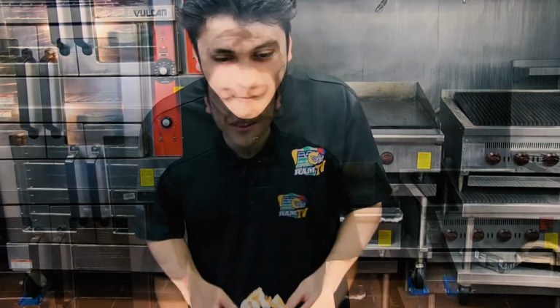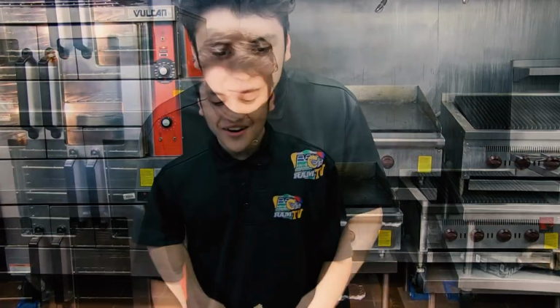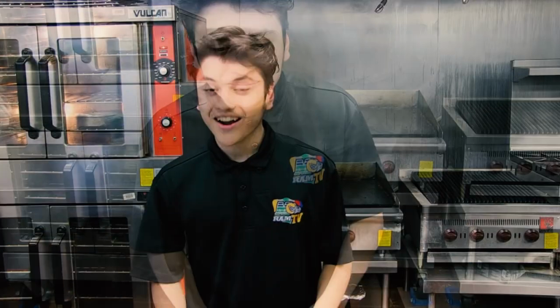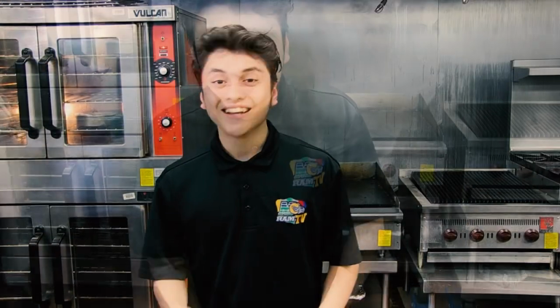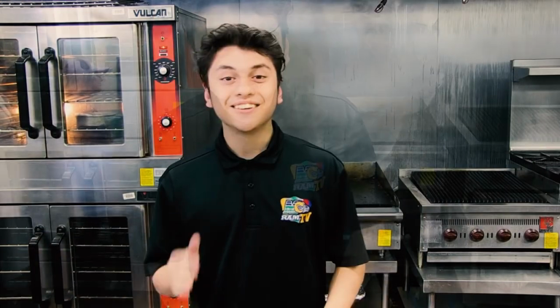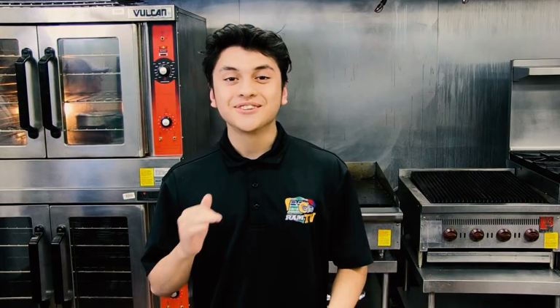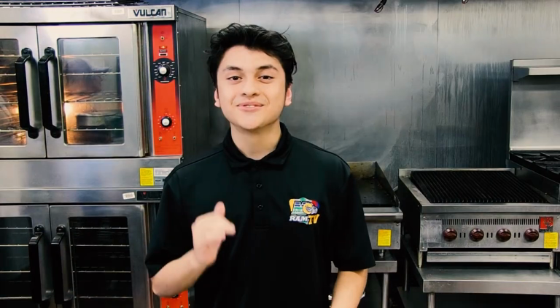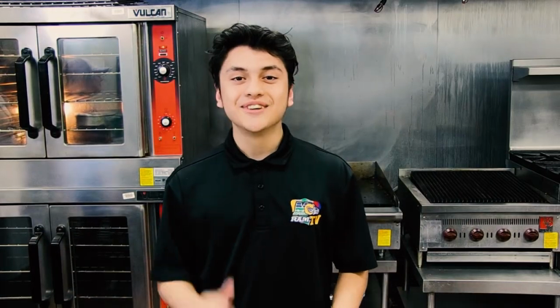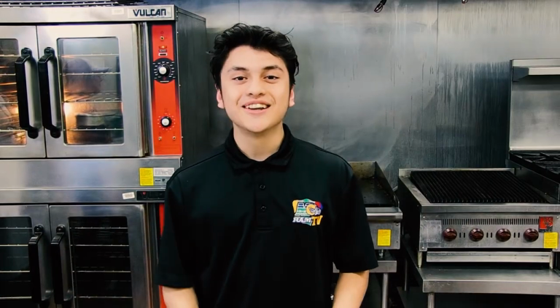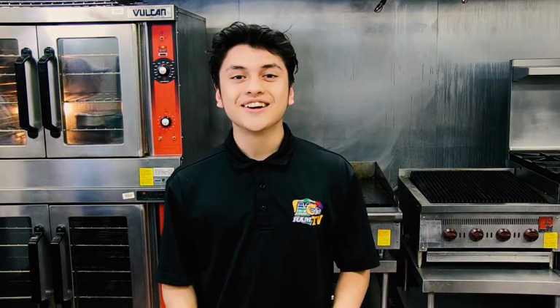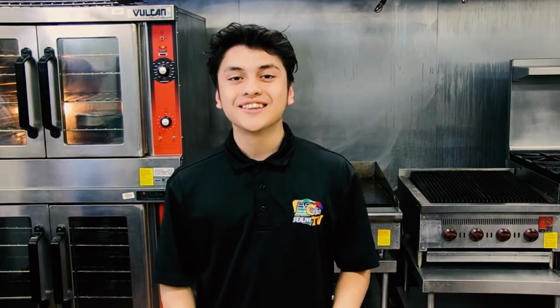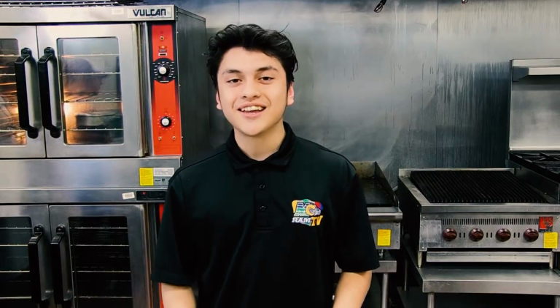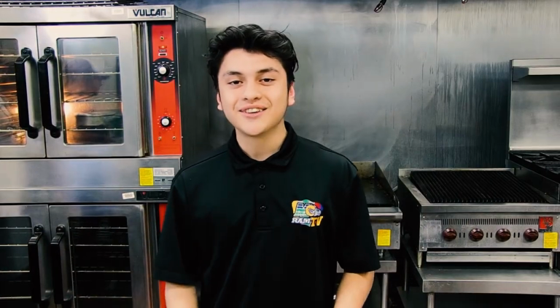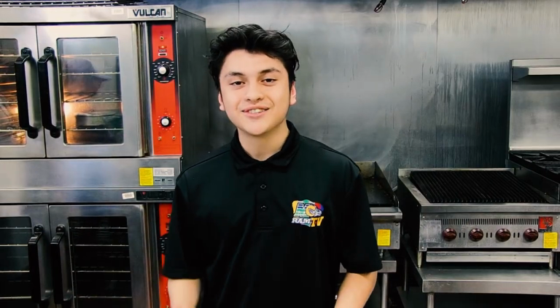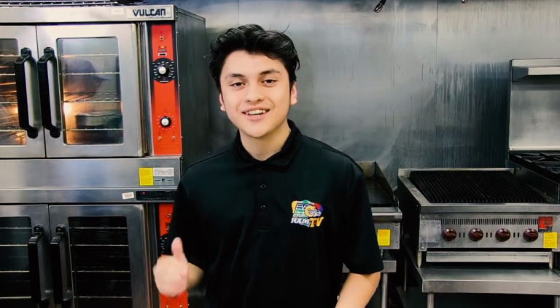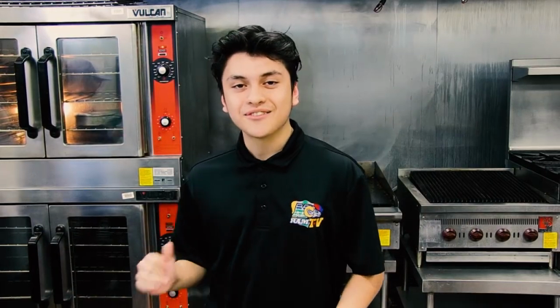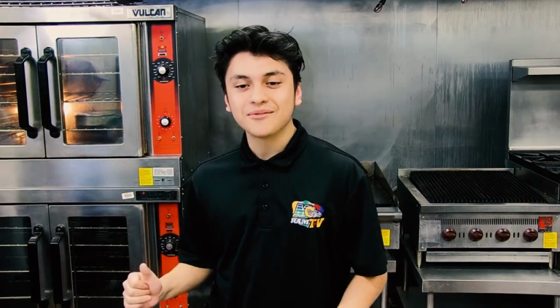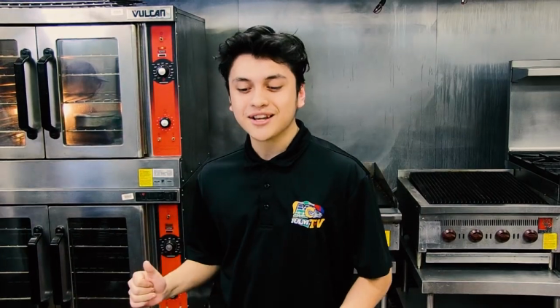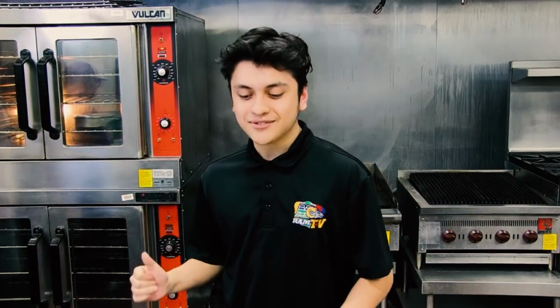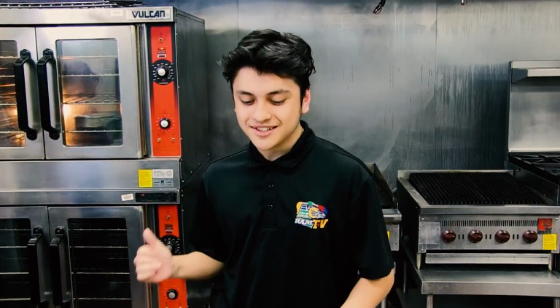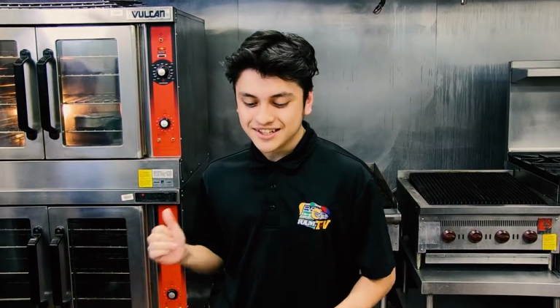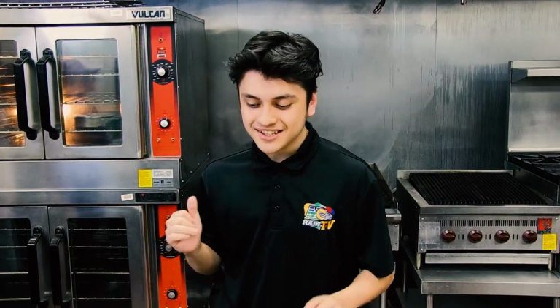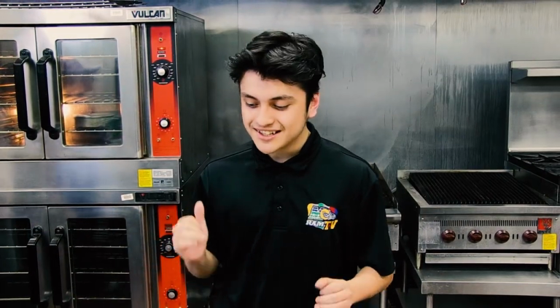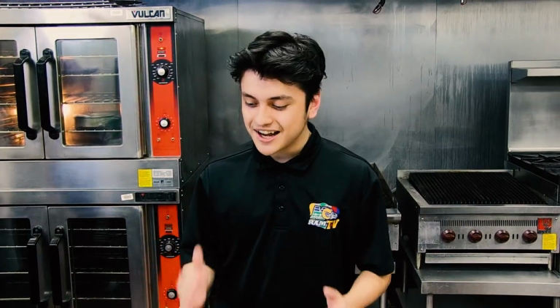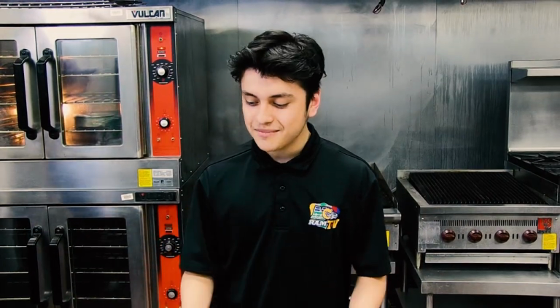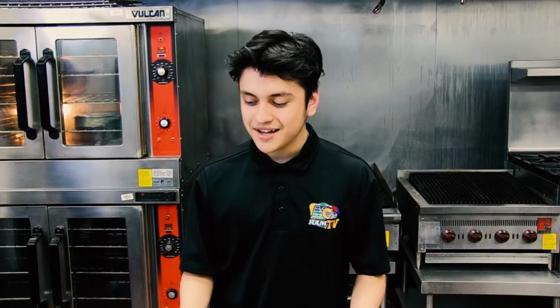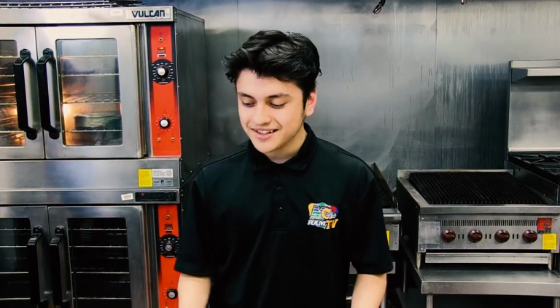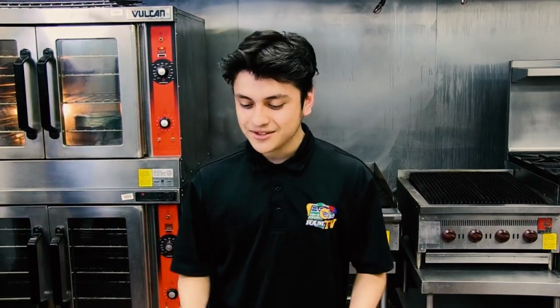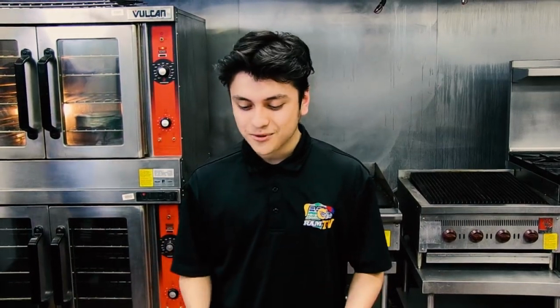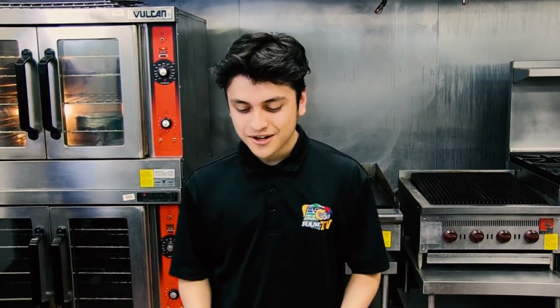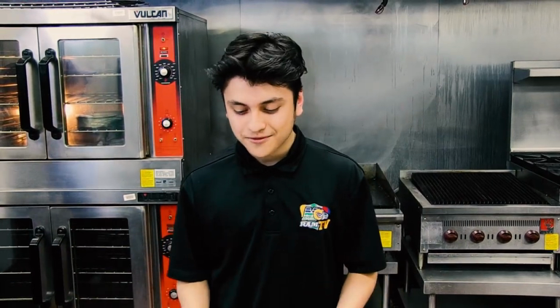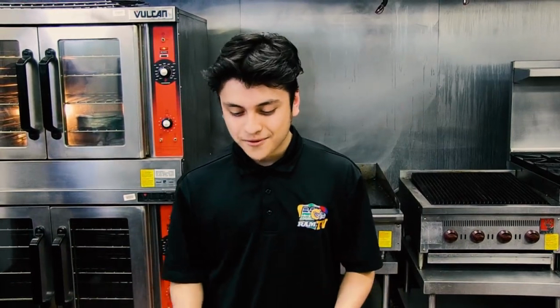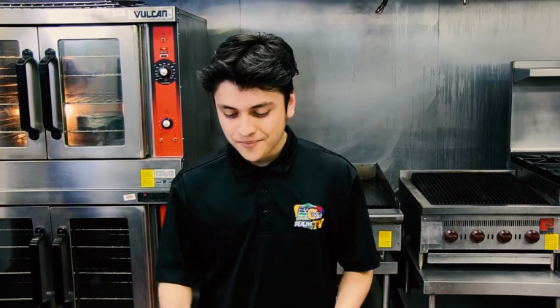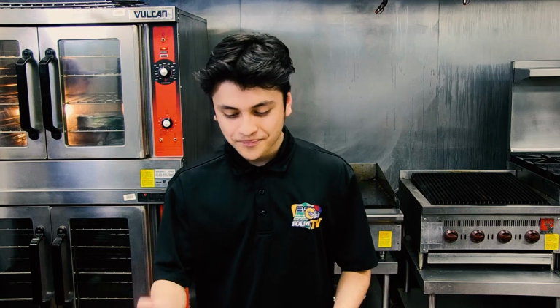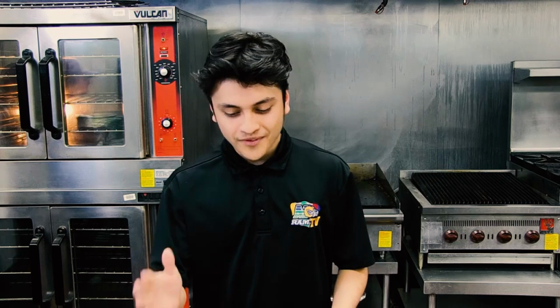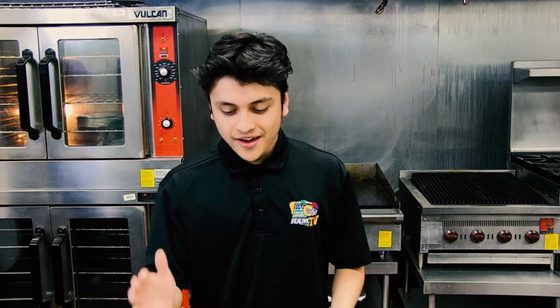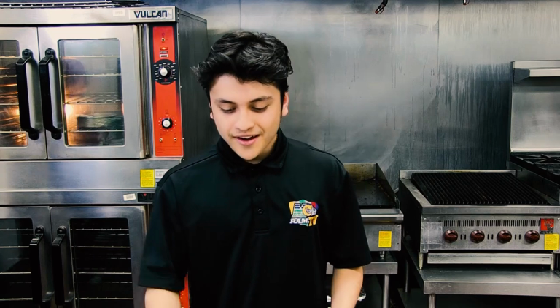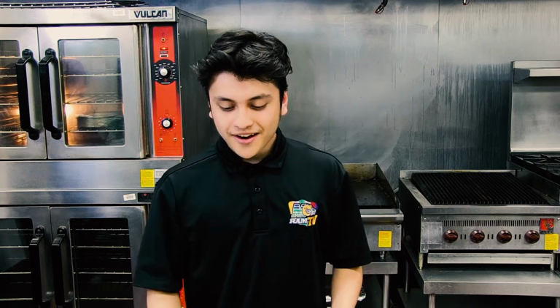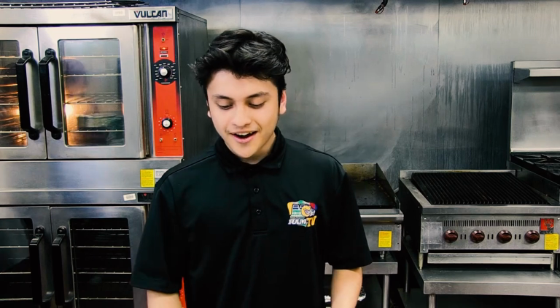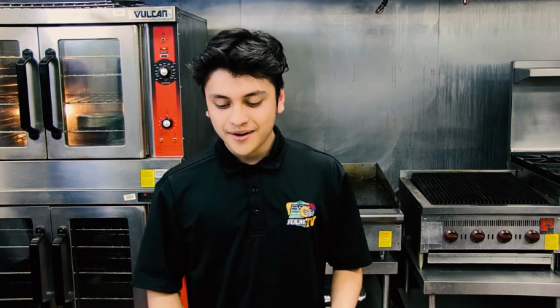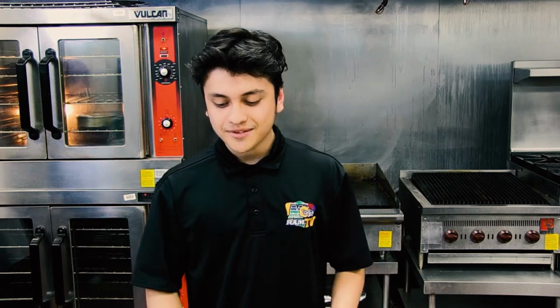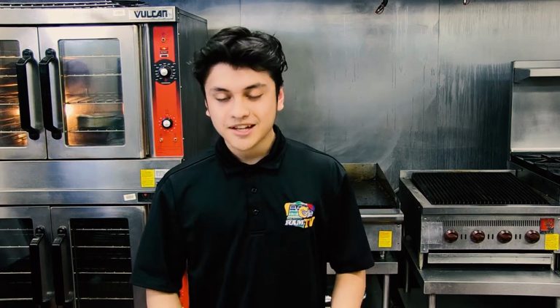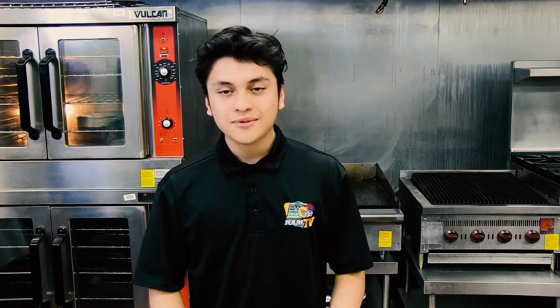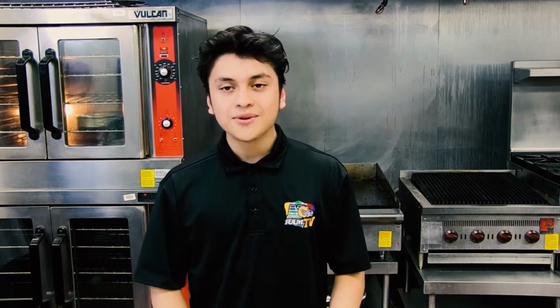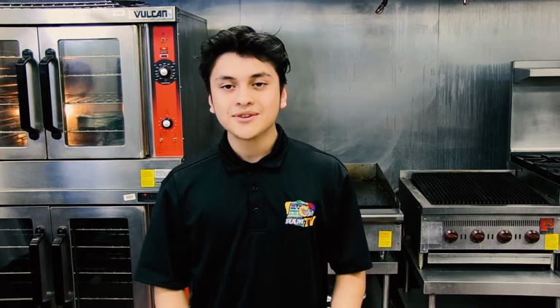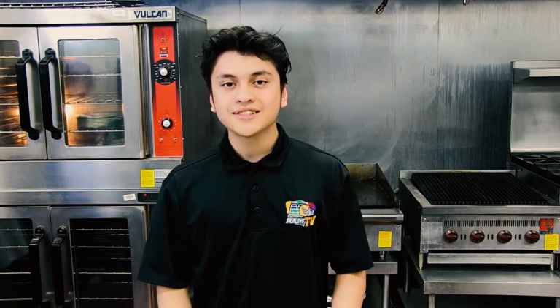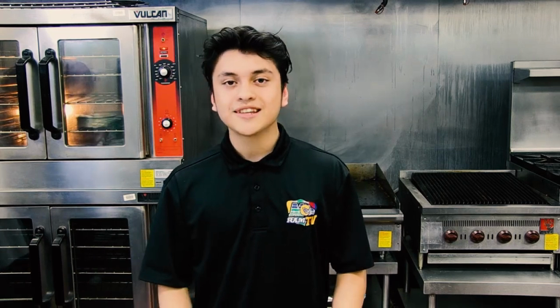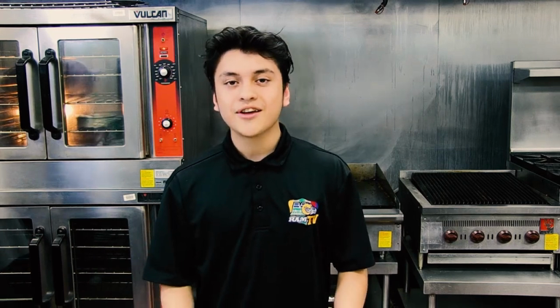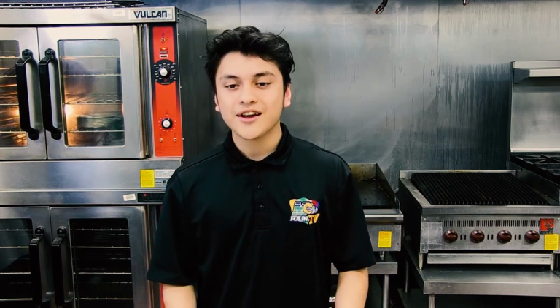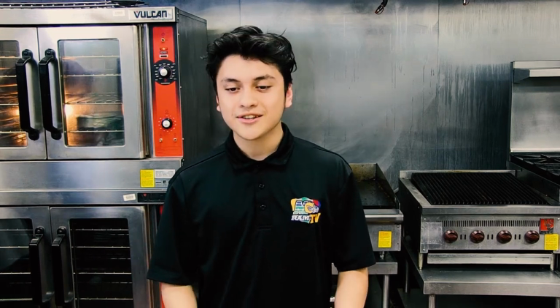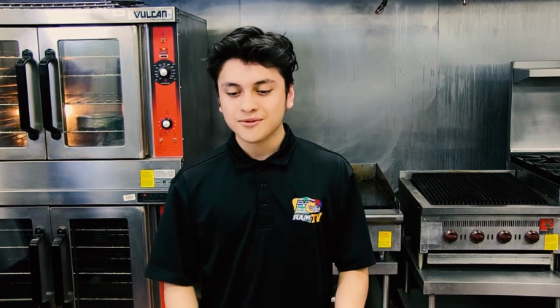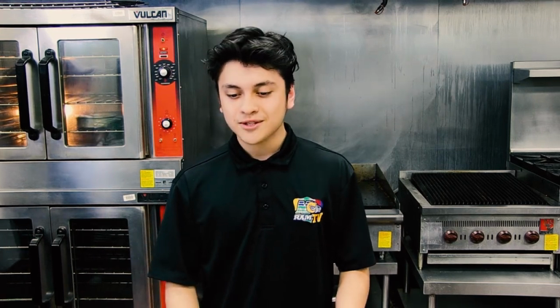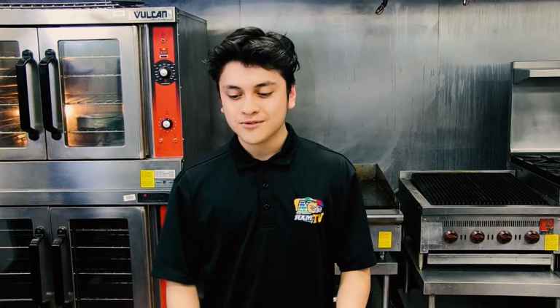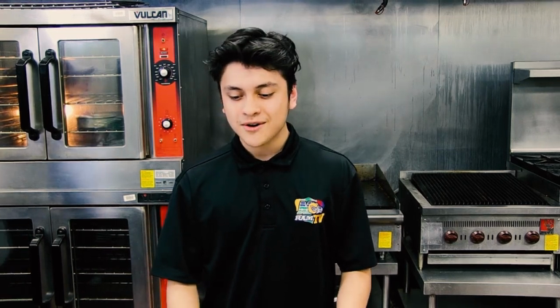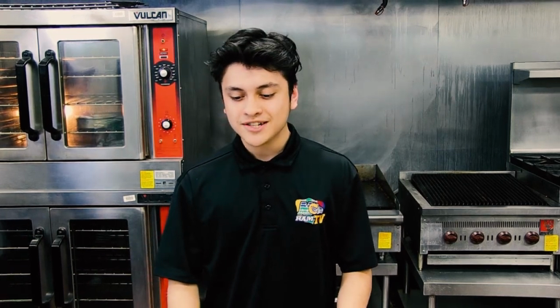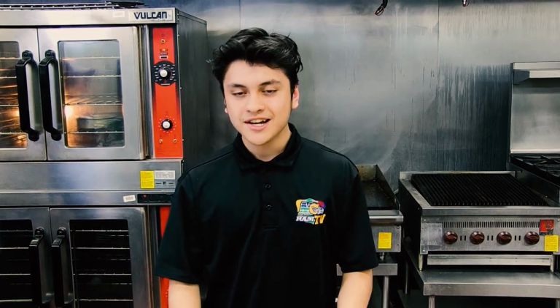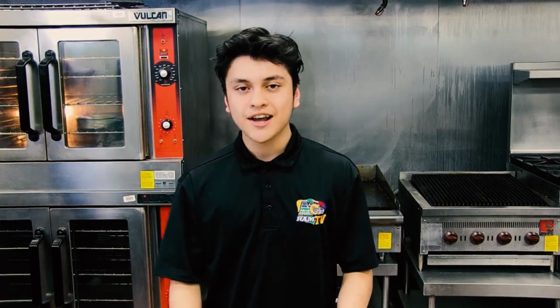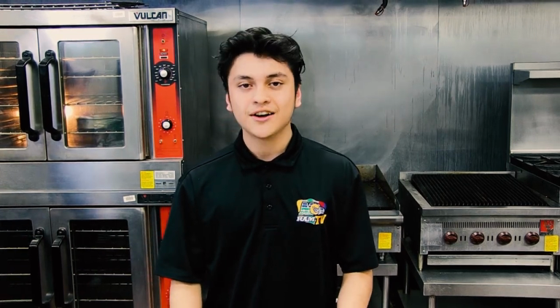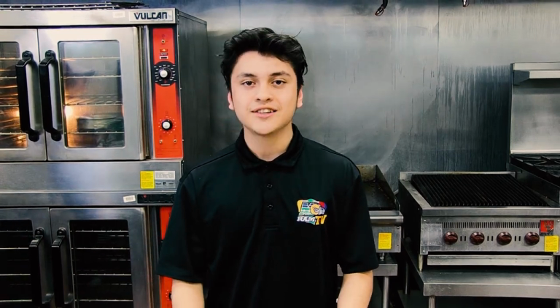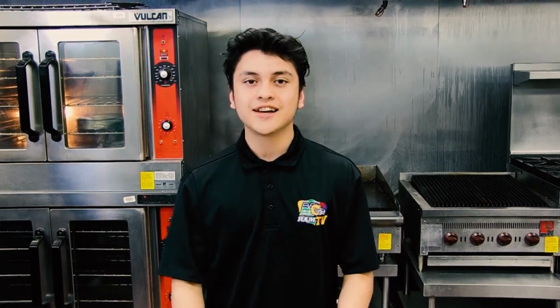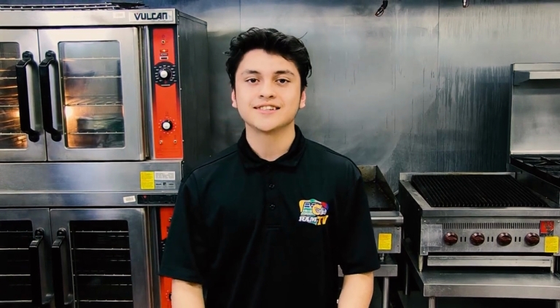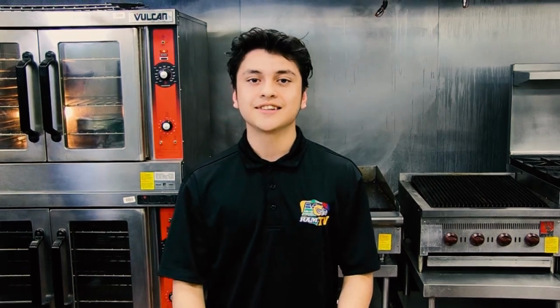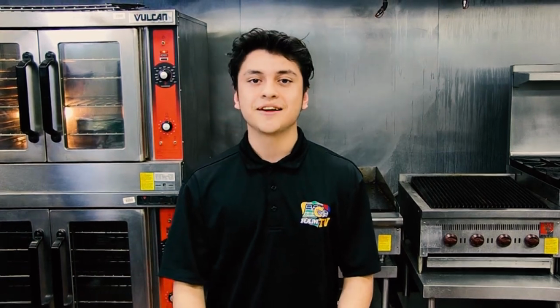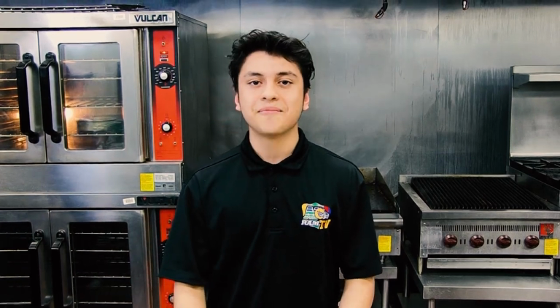That was really good. Thank you to Chef Dominguez for teaching us how to make these wonderful cinnamon rolls. Thank you guys so much for watching, and I'll see you guys next time.